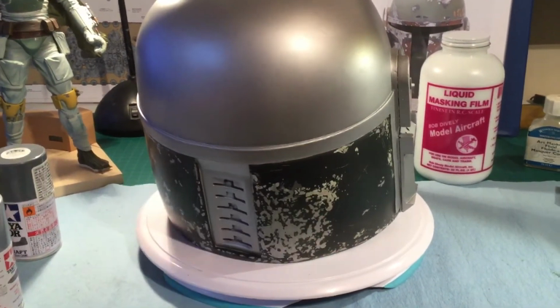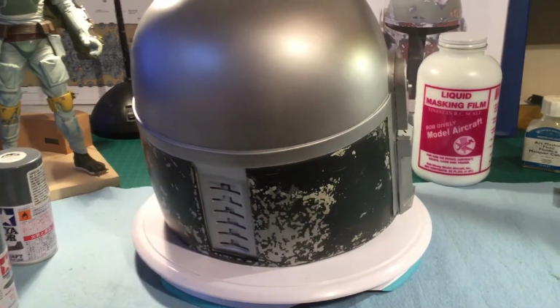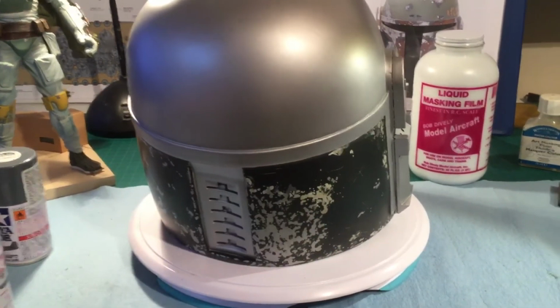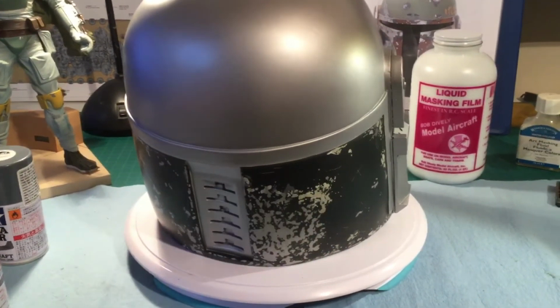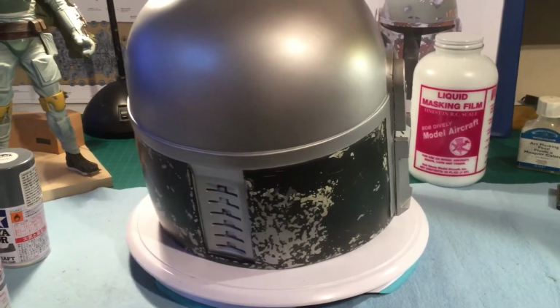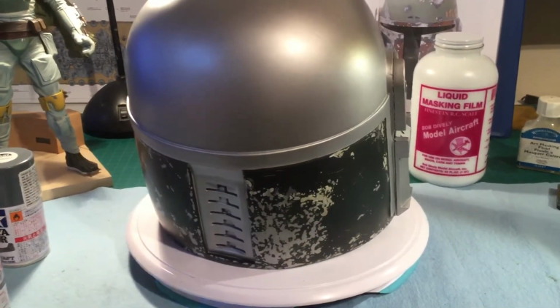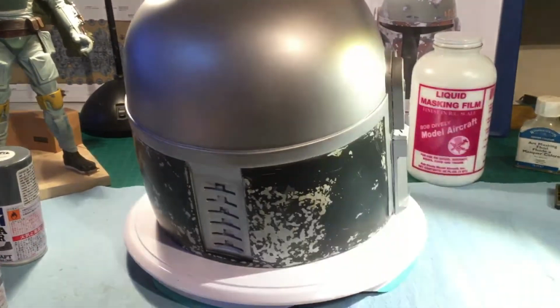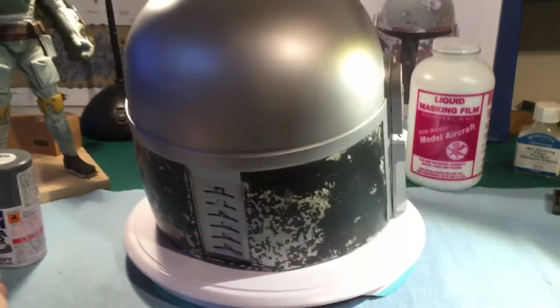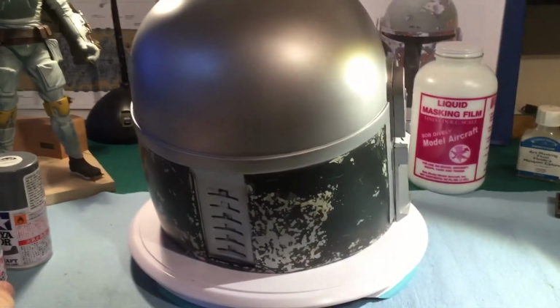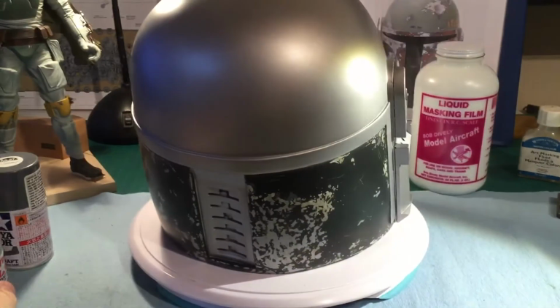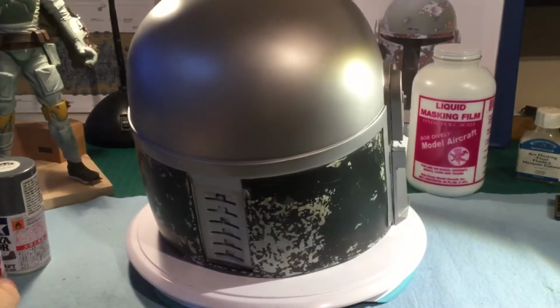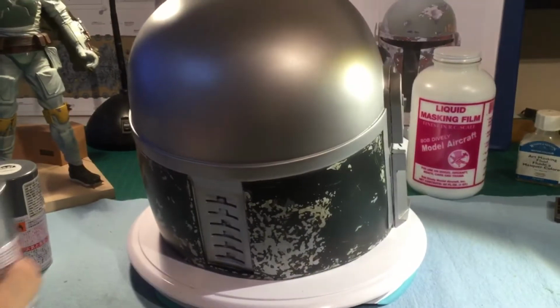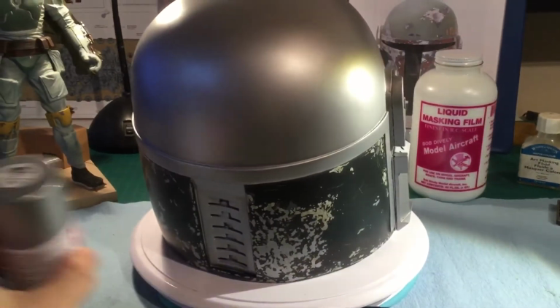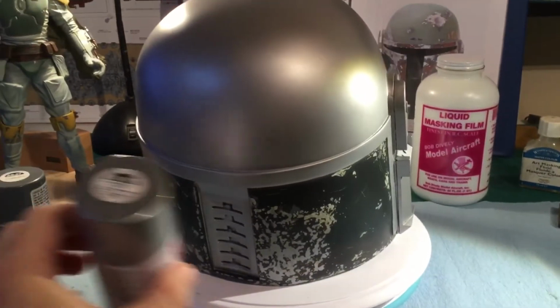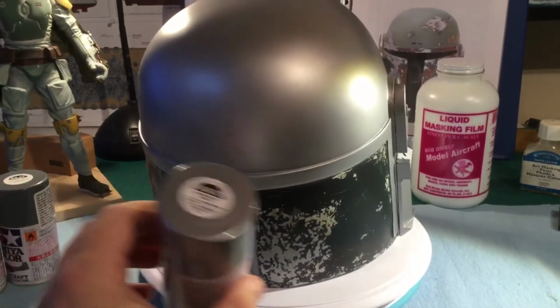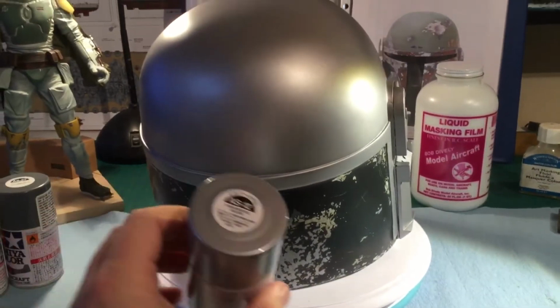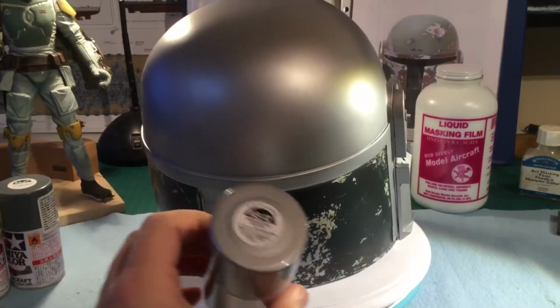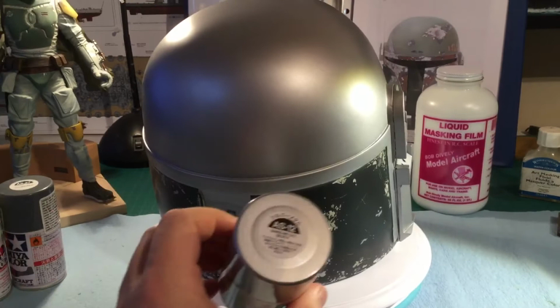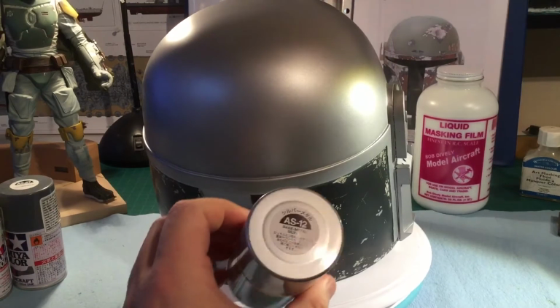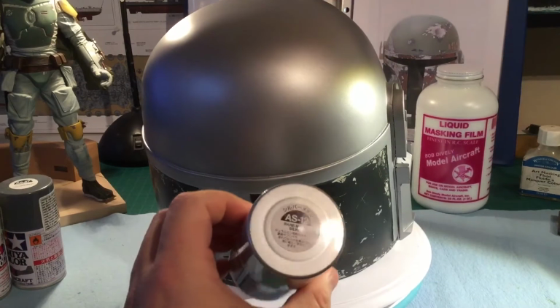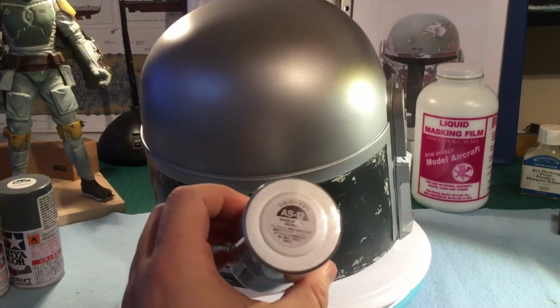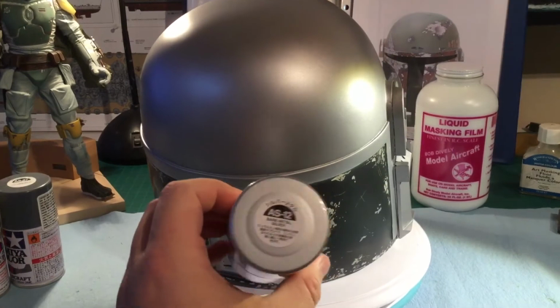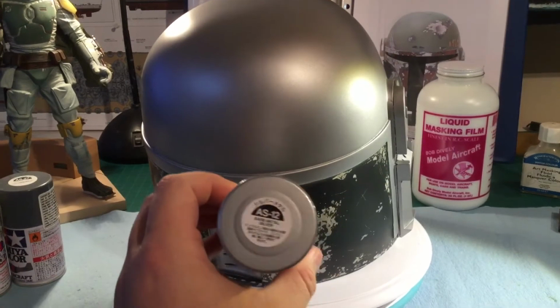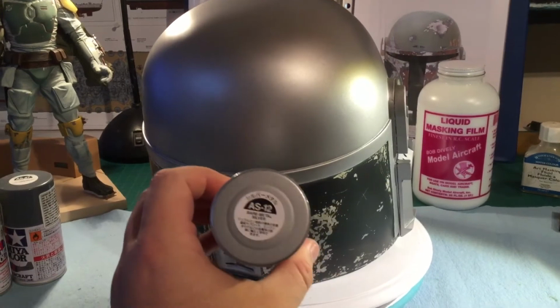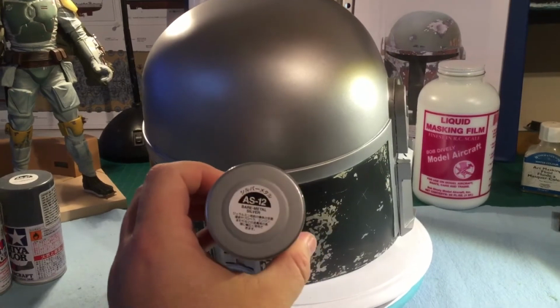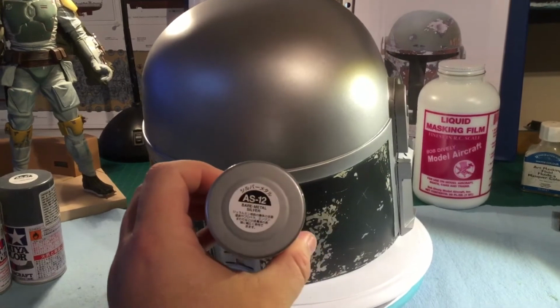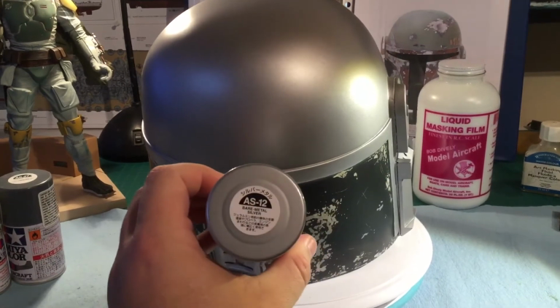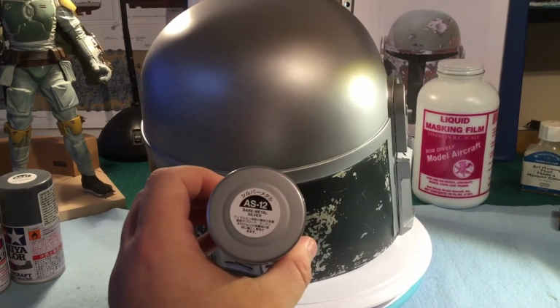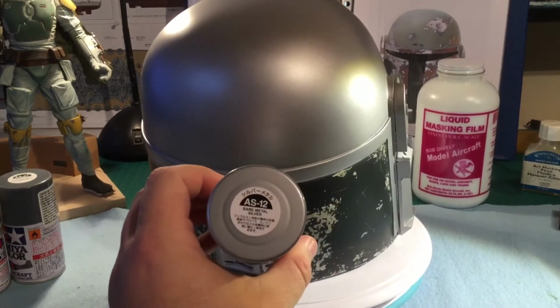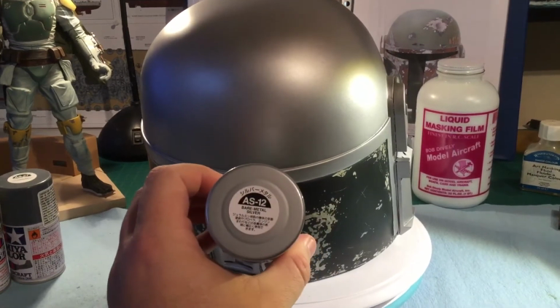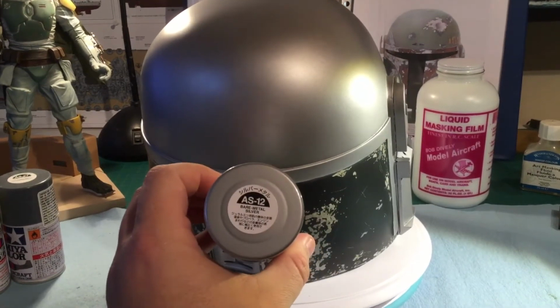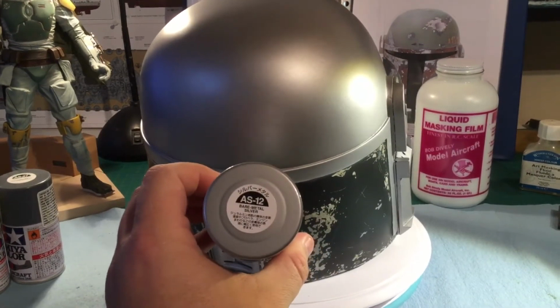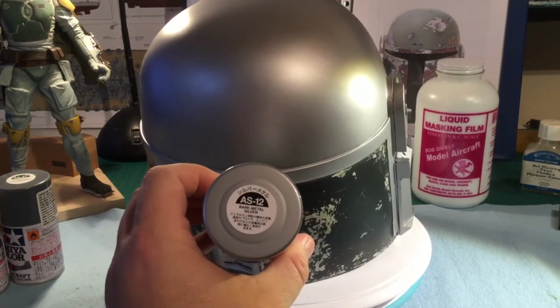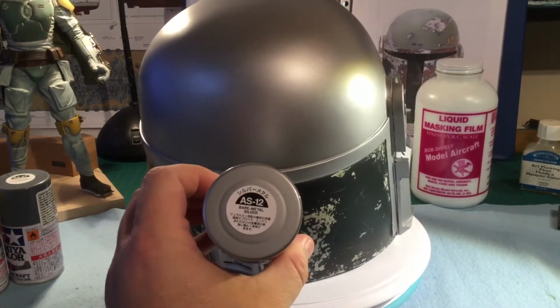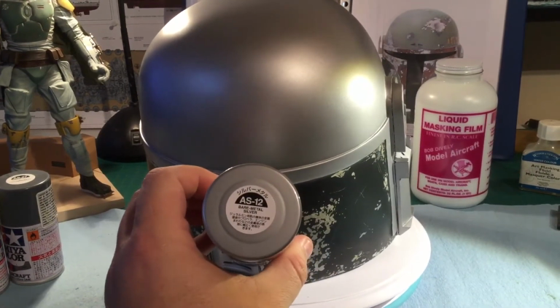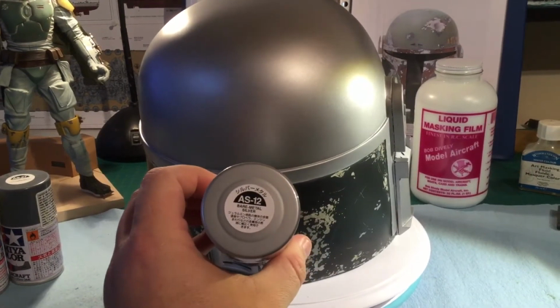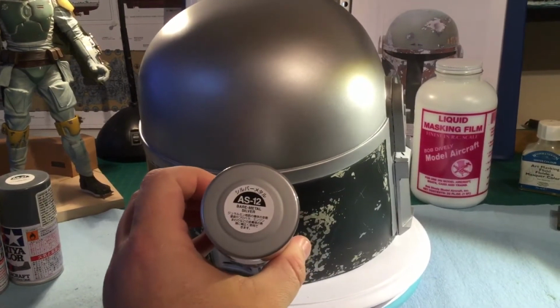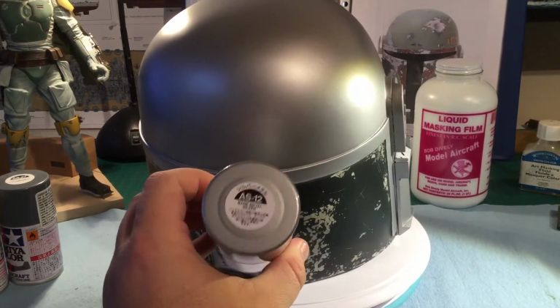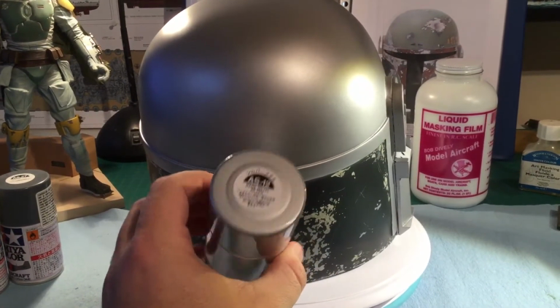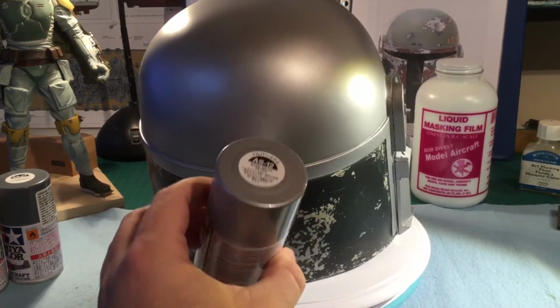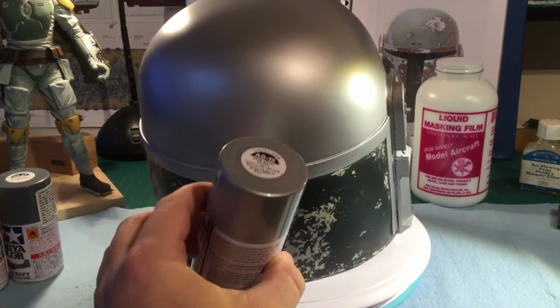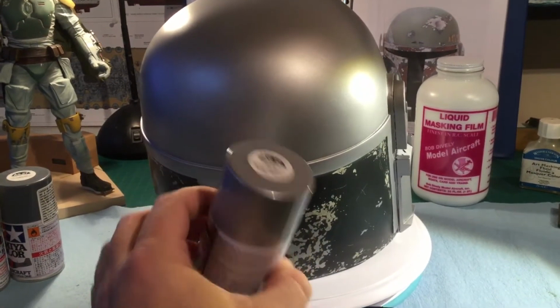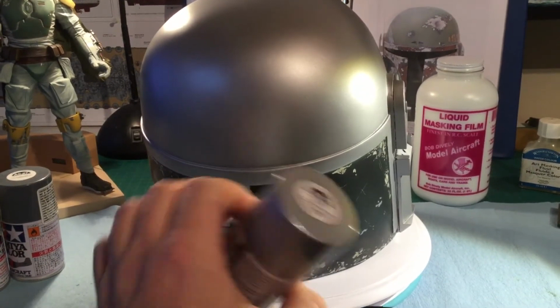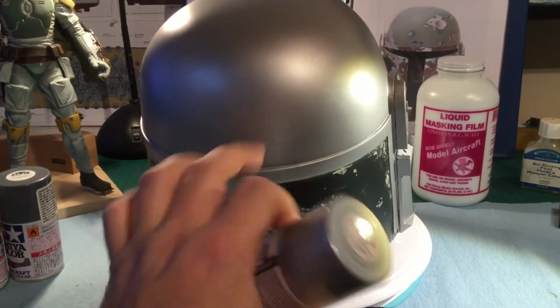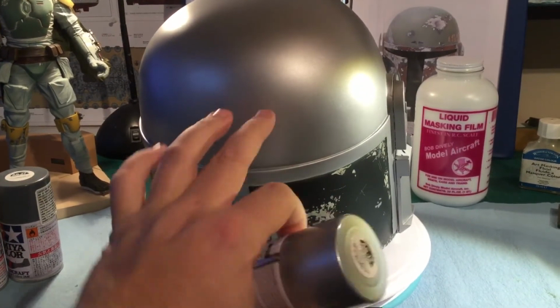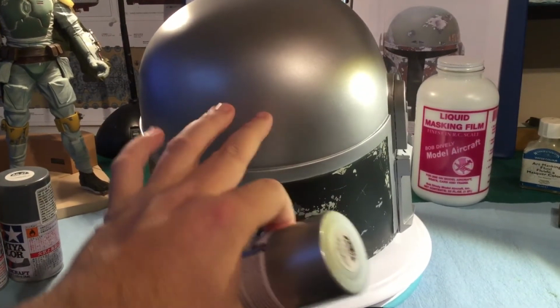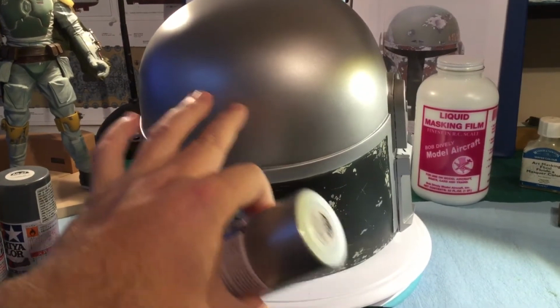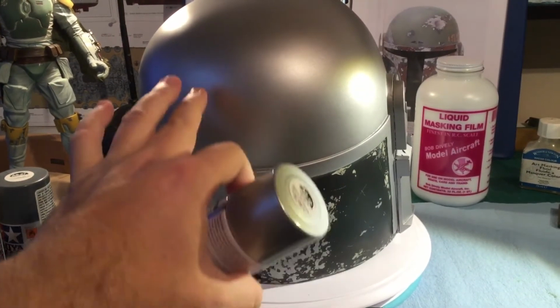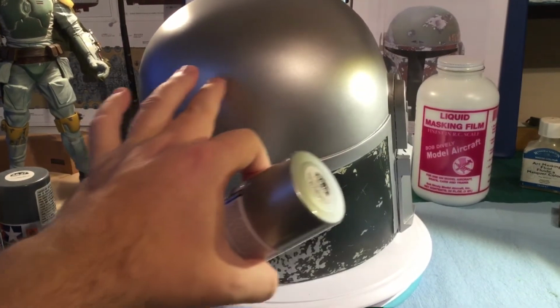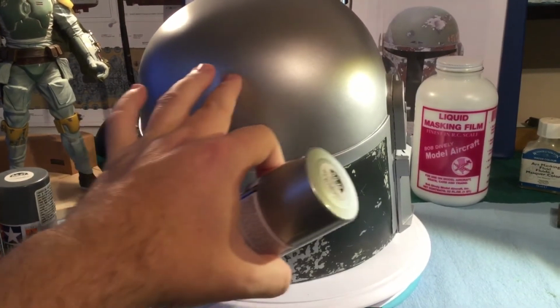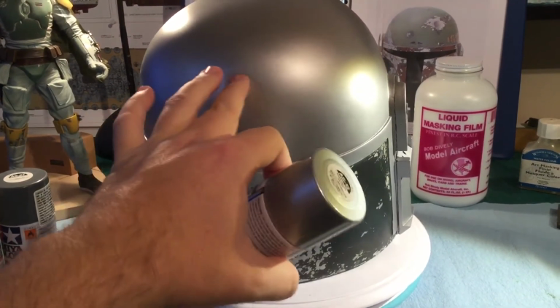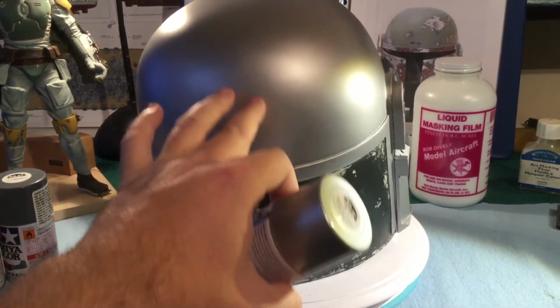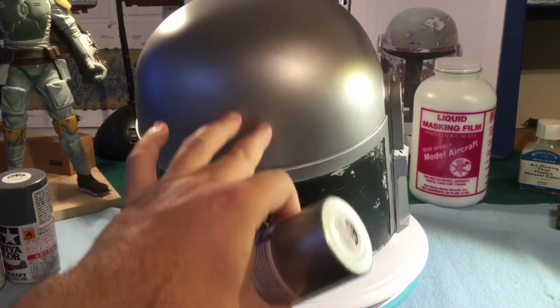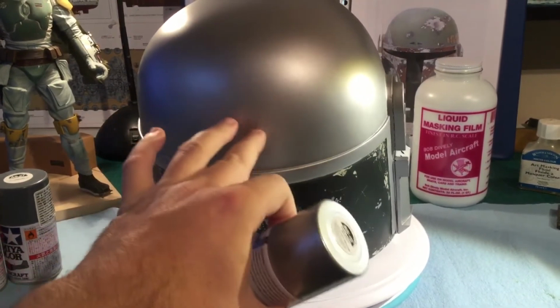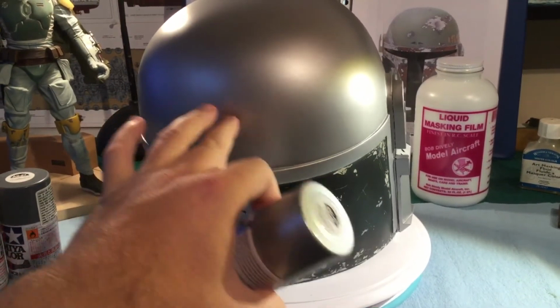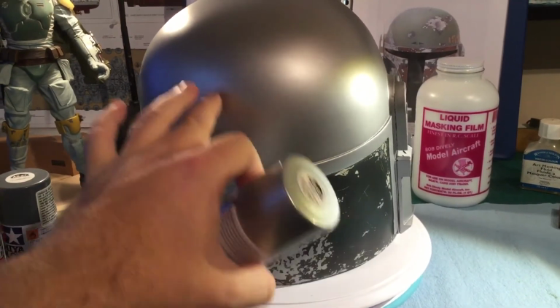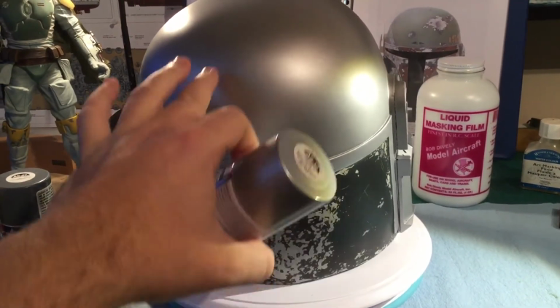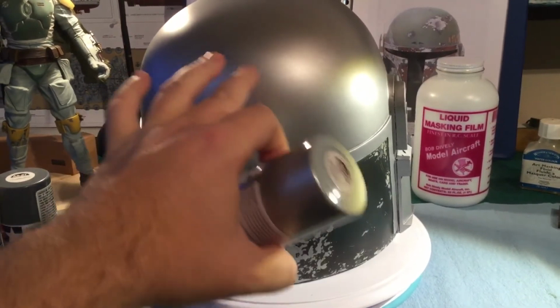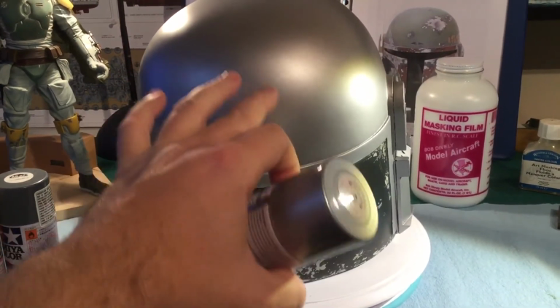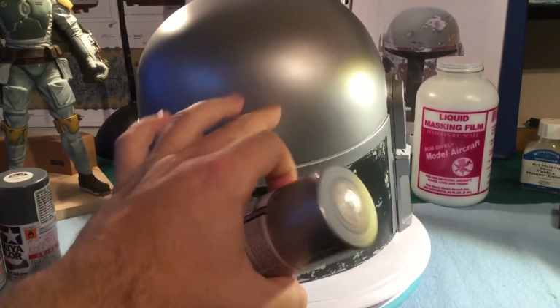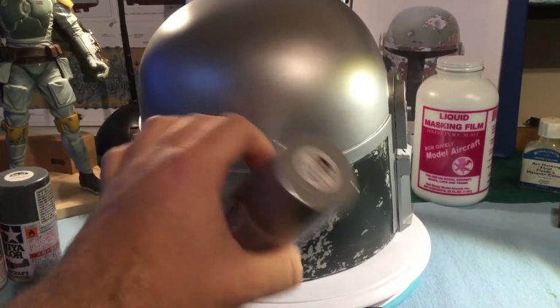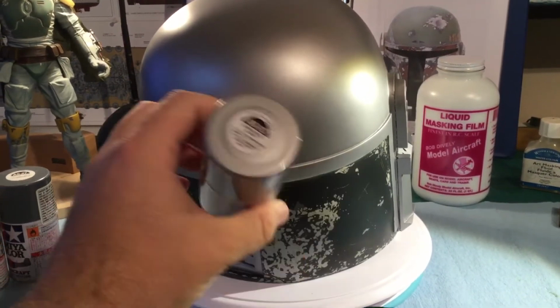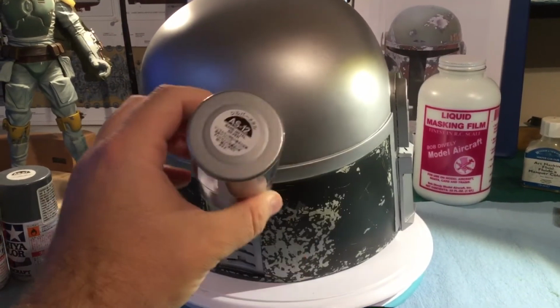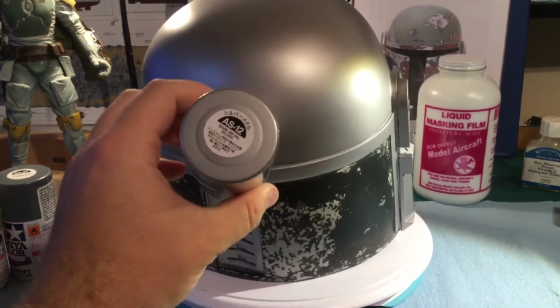Then I sprayed all over the helmet with this bare metal silver, as you see right here. It looks really nice.